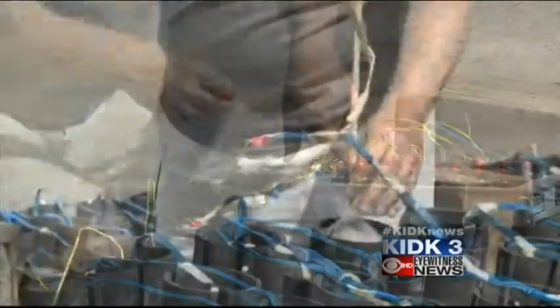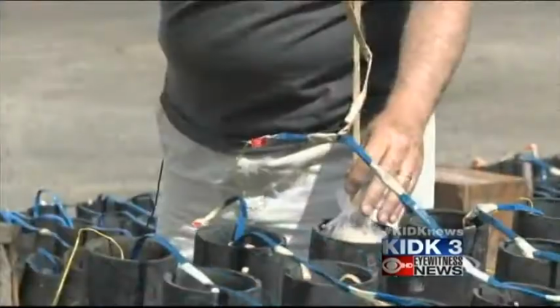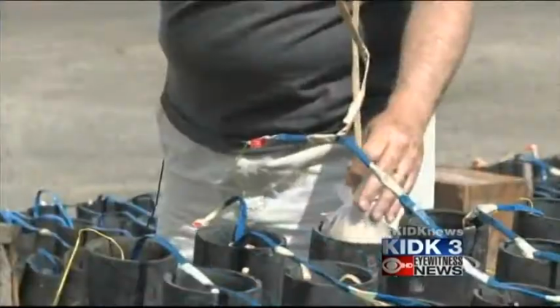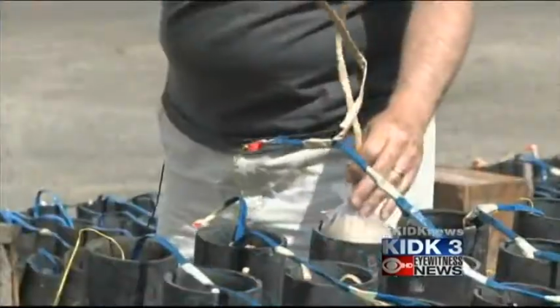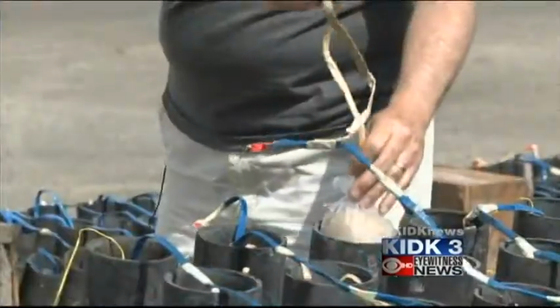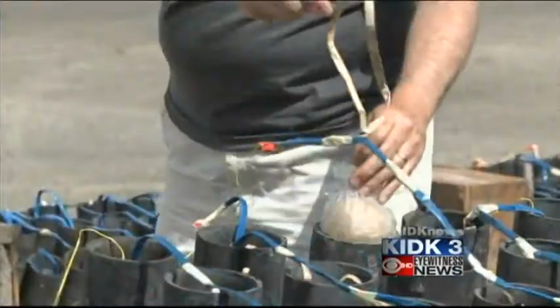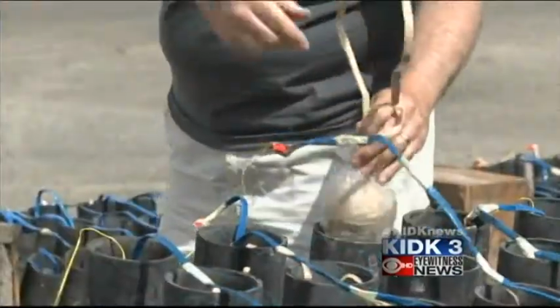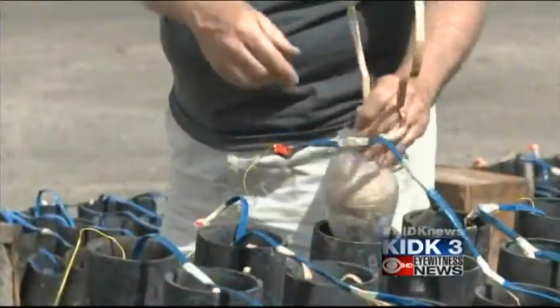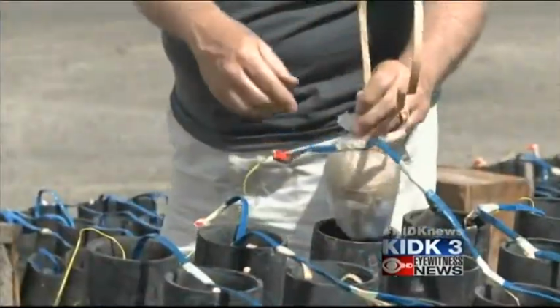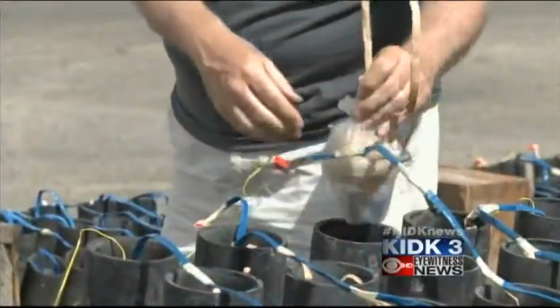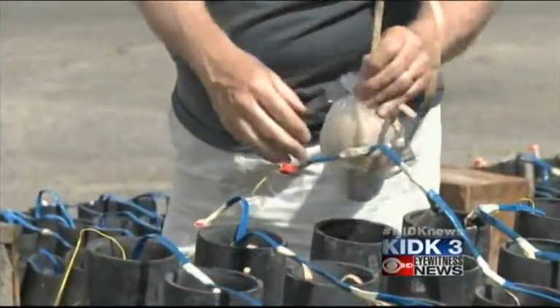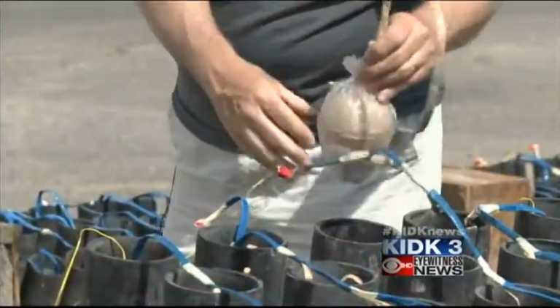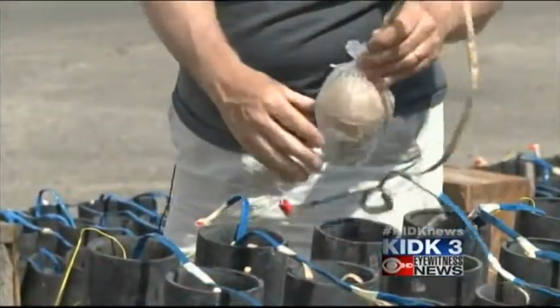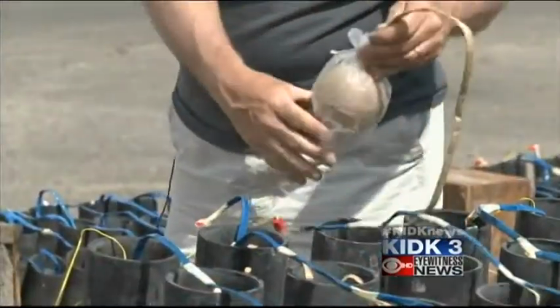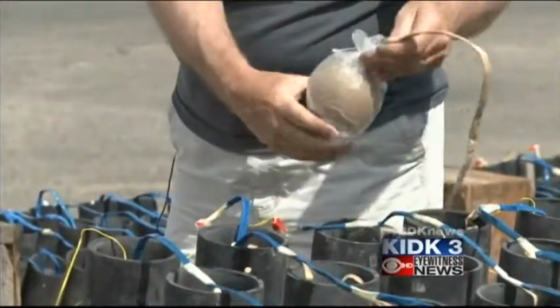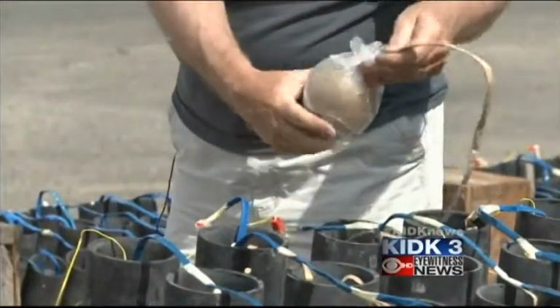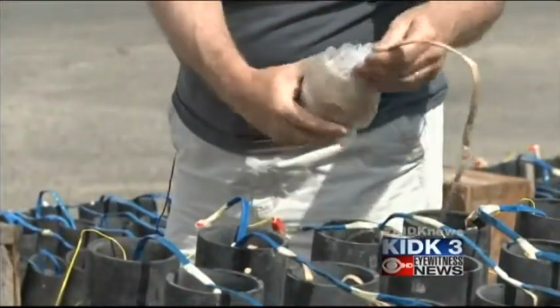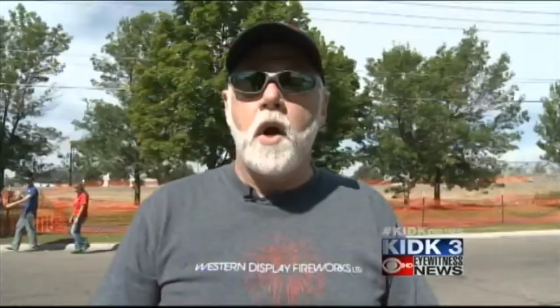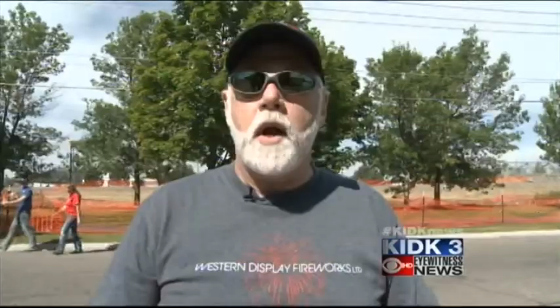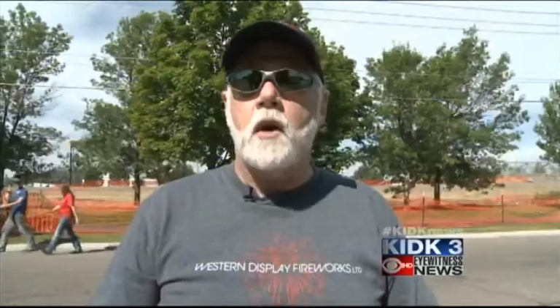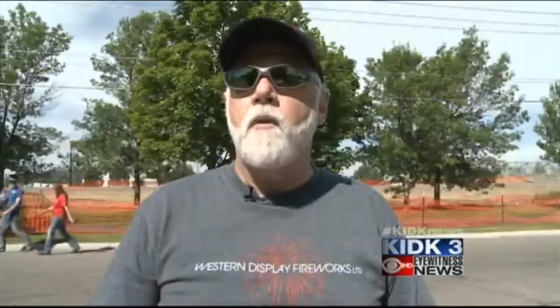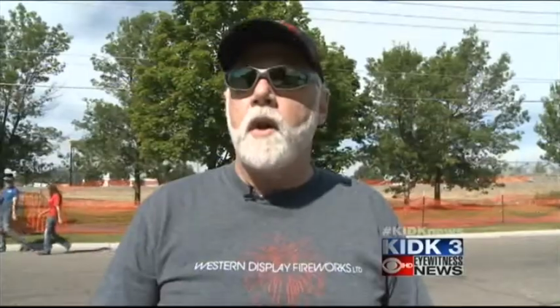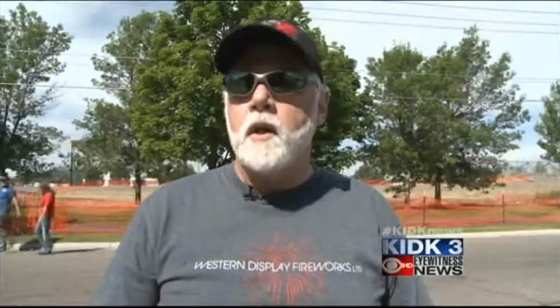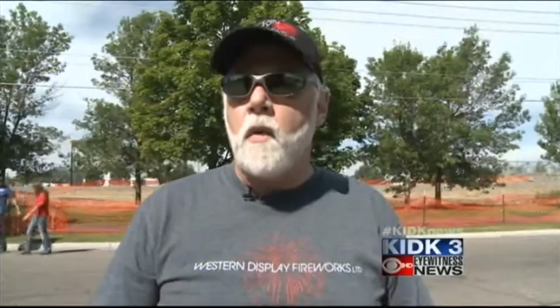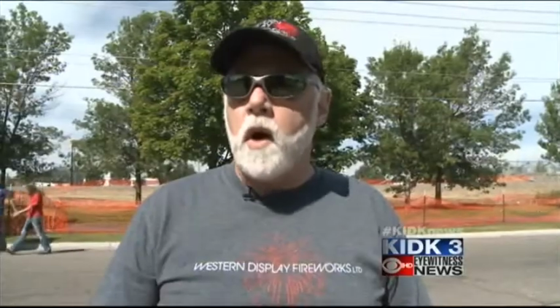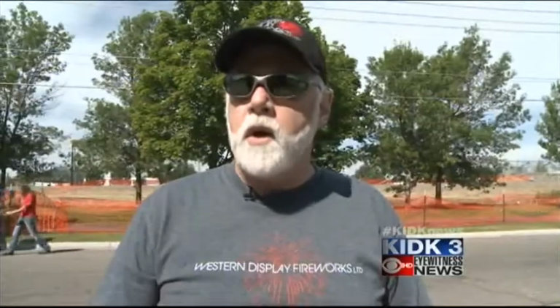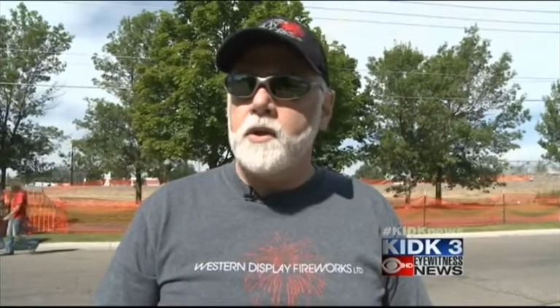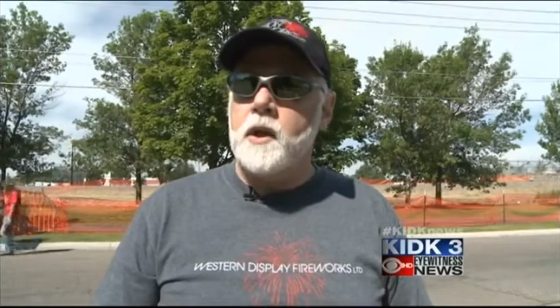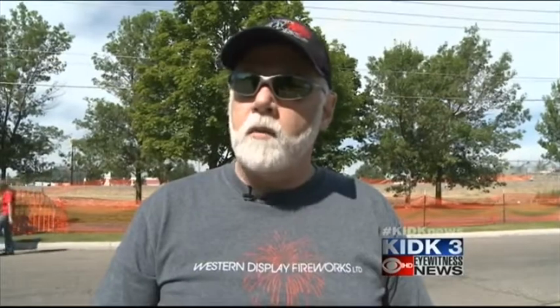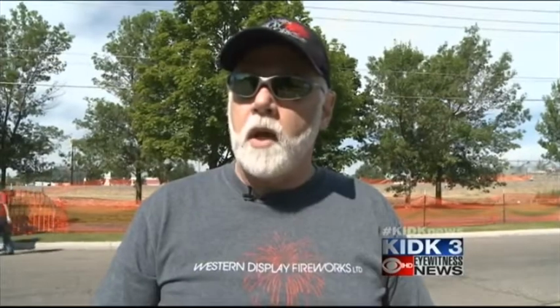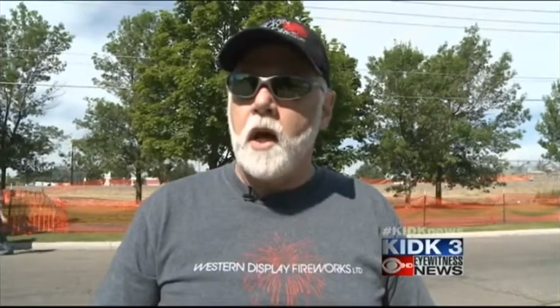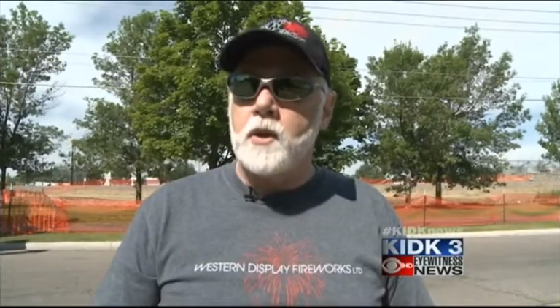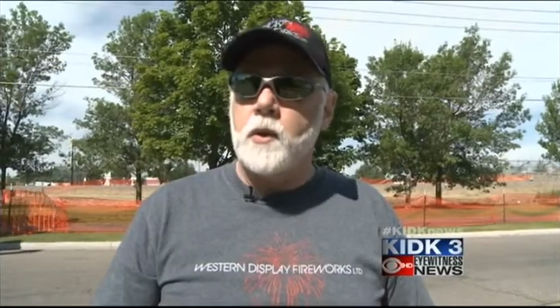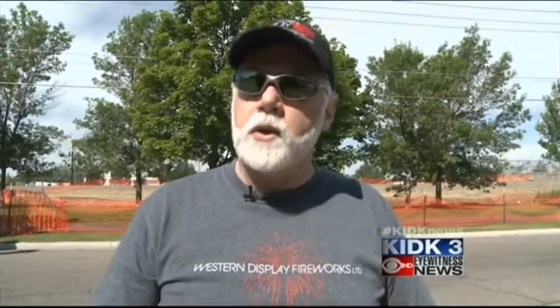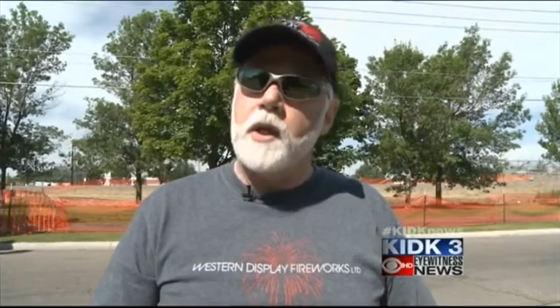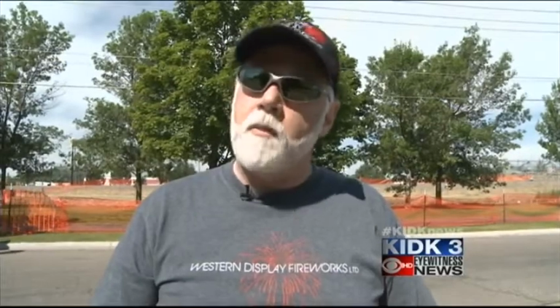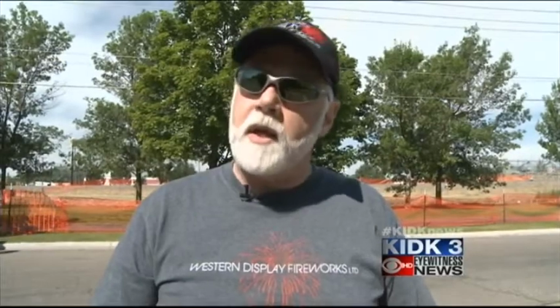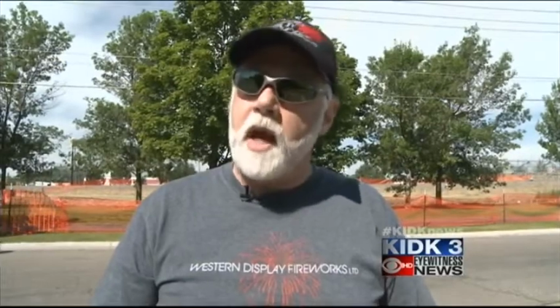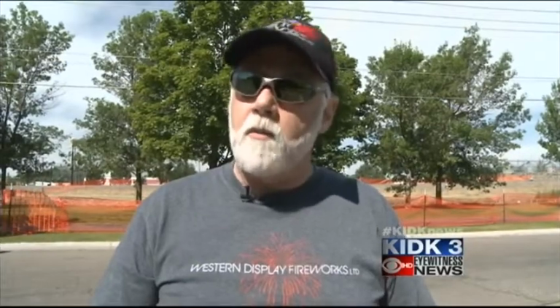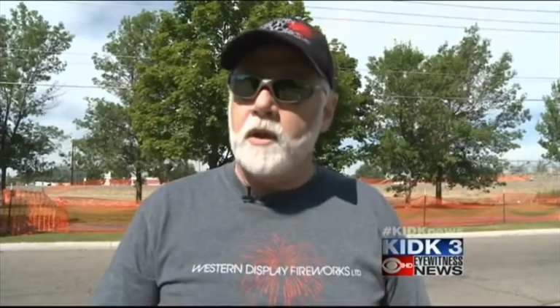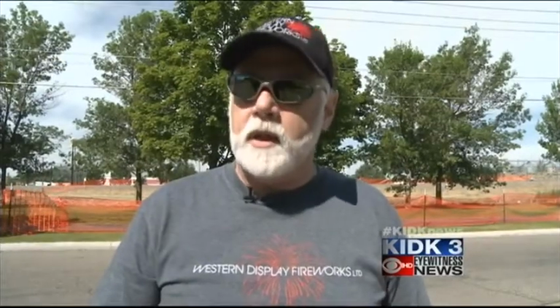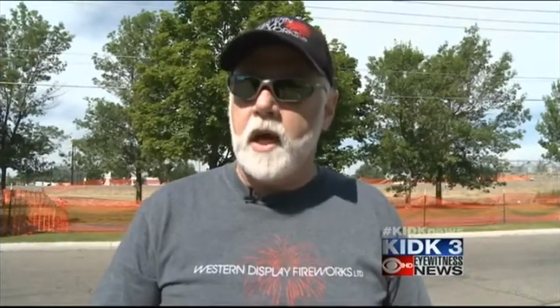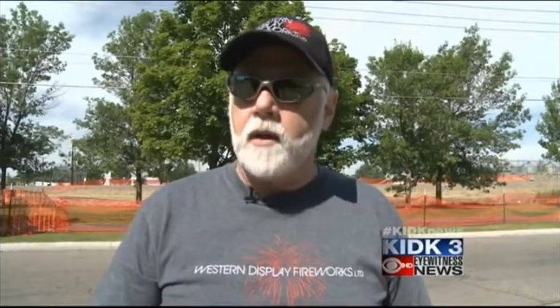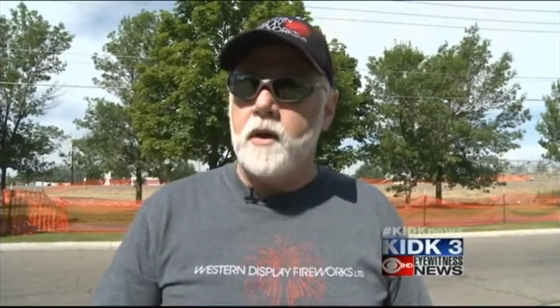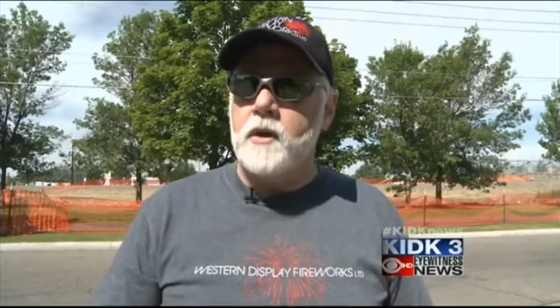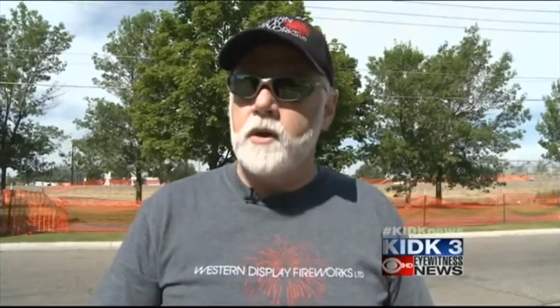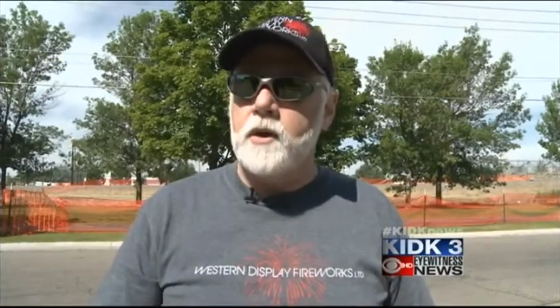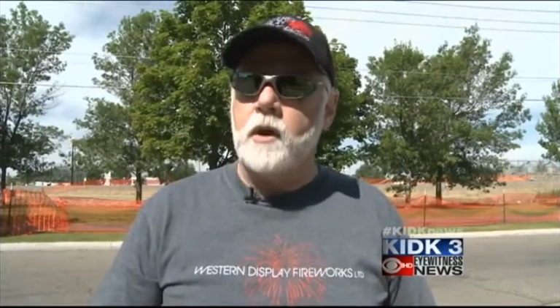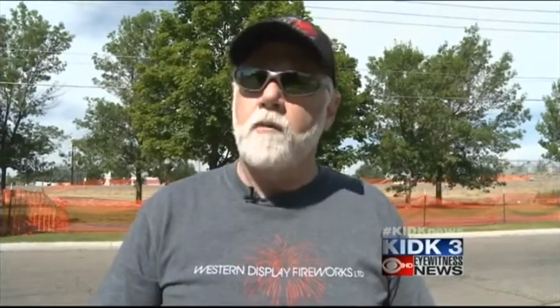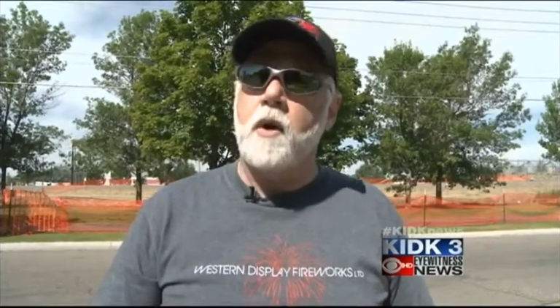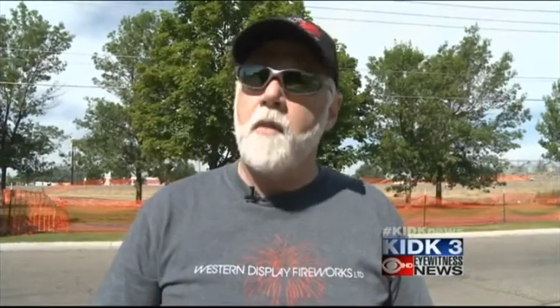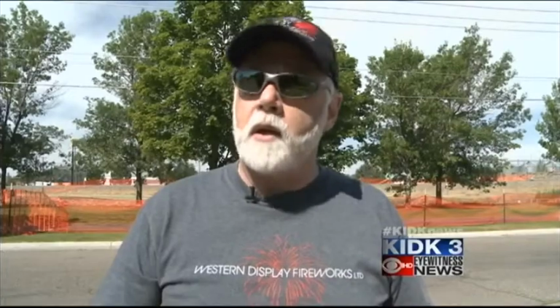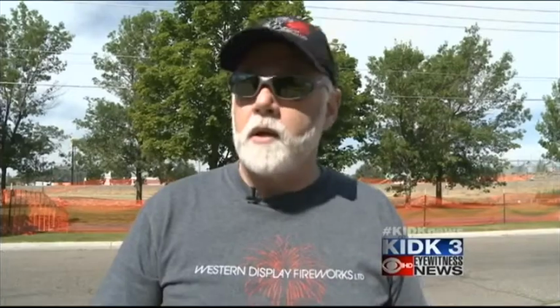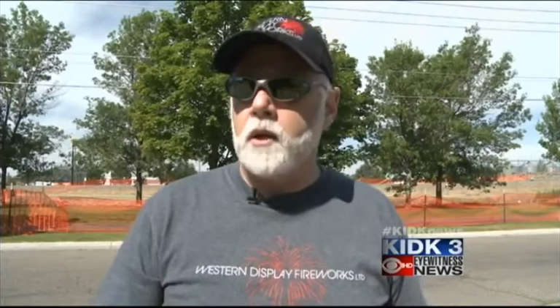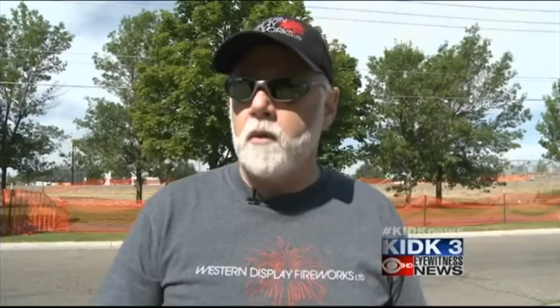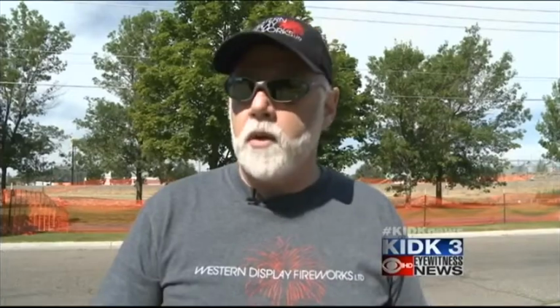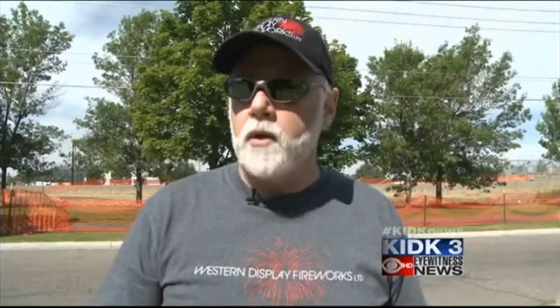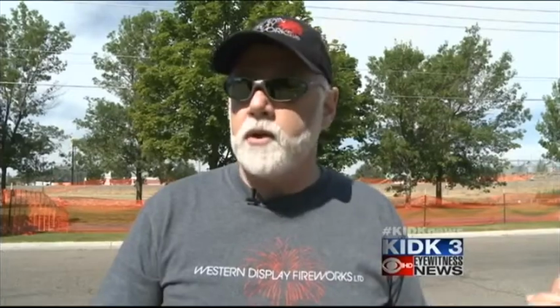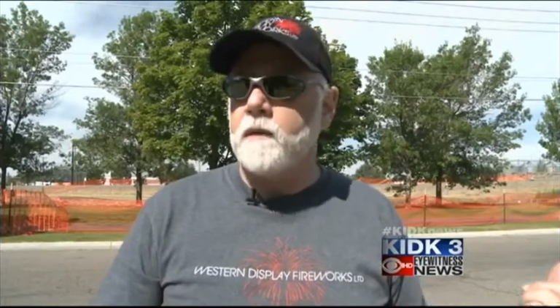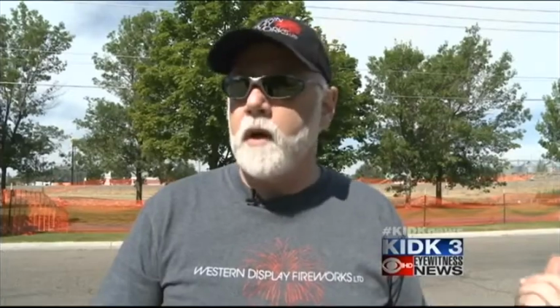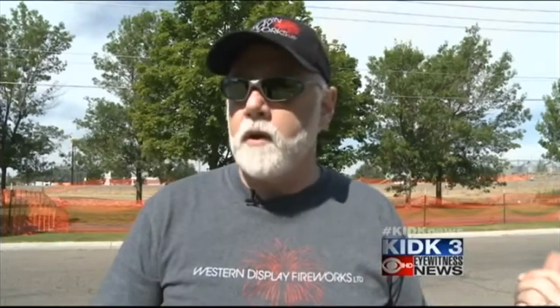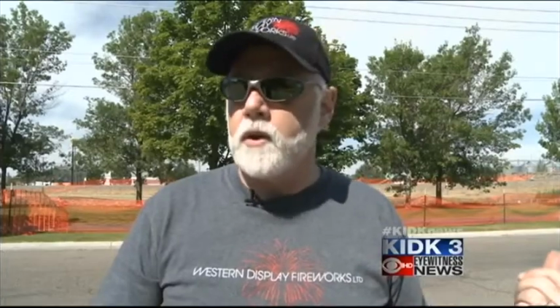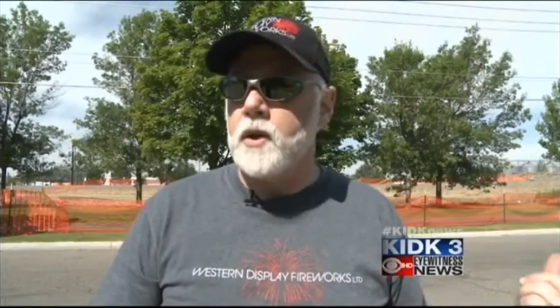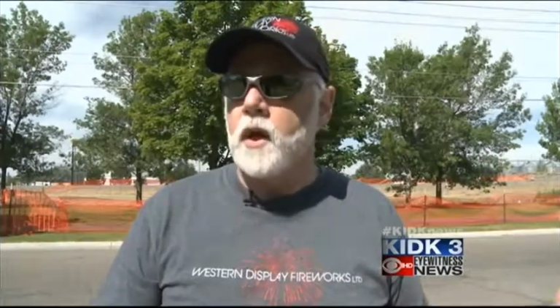A crew of pyrotechnicians has spent the past three days loading these shells into mortars. They are now running the wires to the blocks, which will then be cabled together to run back to the computers to fire the shell.